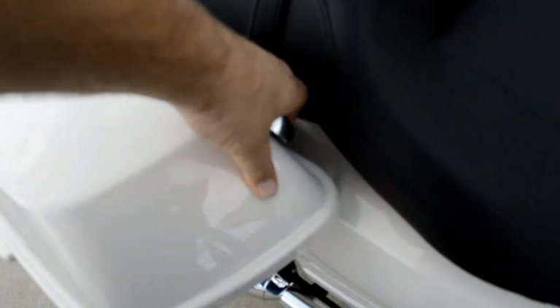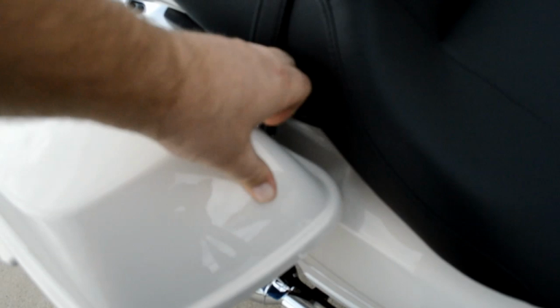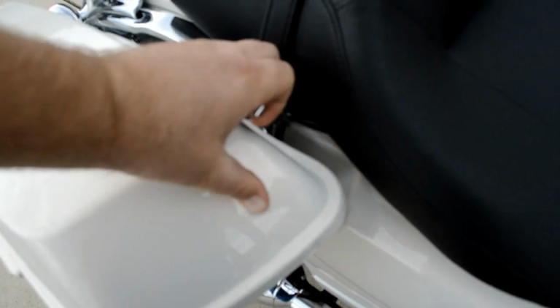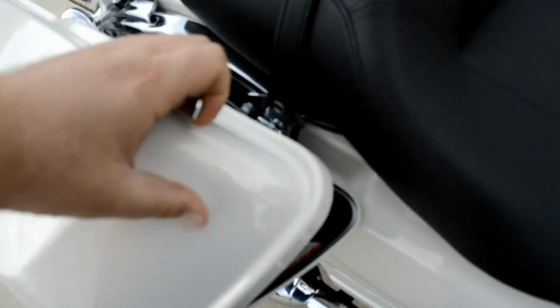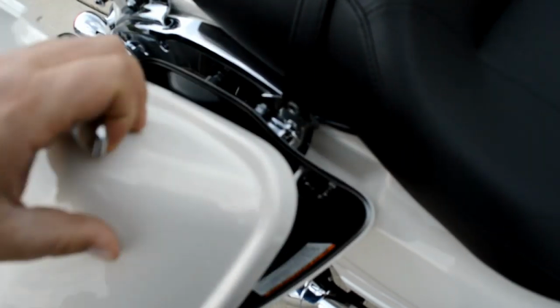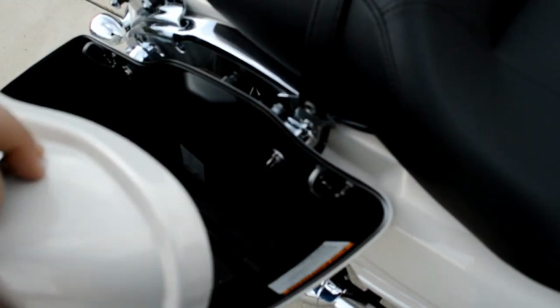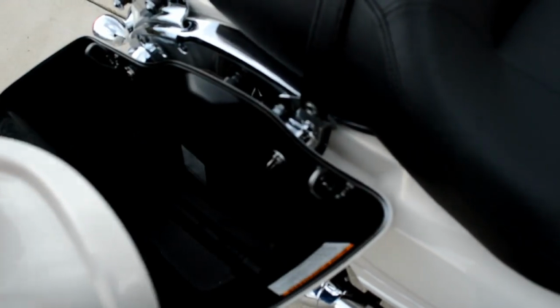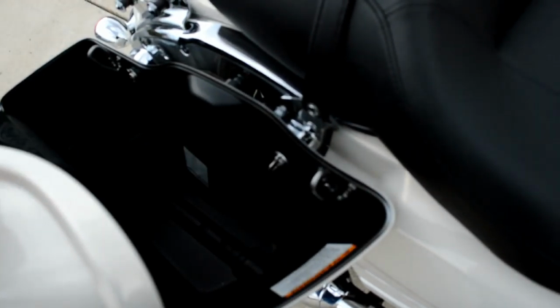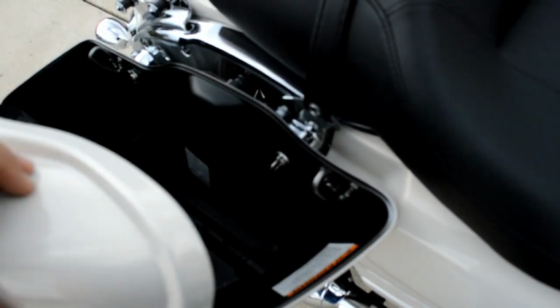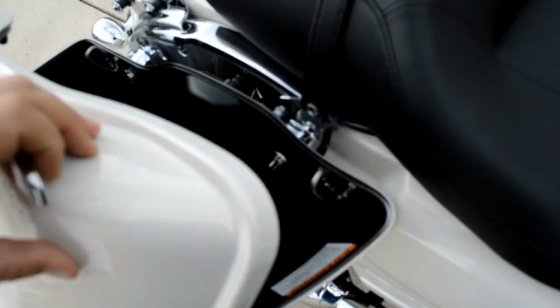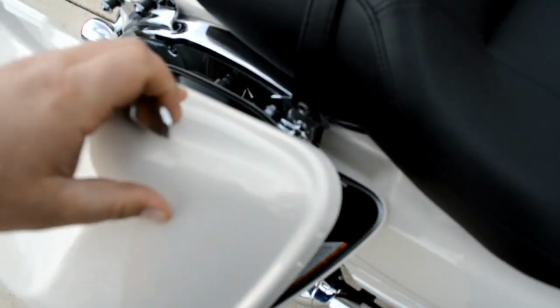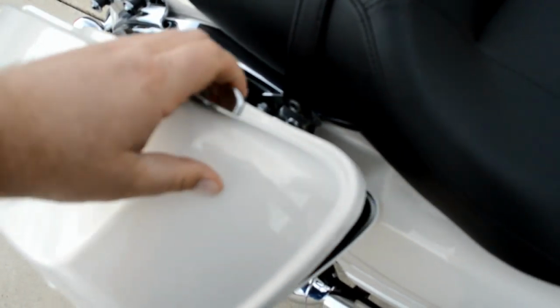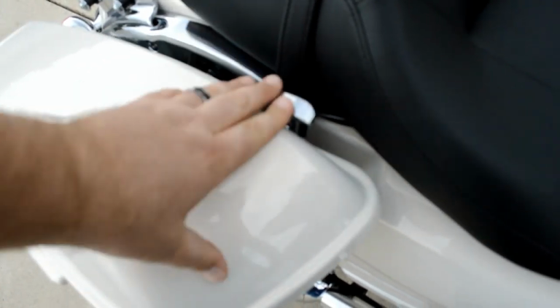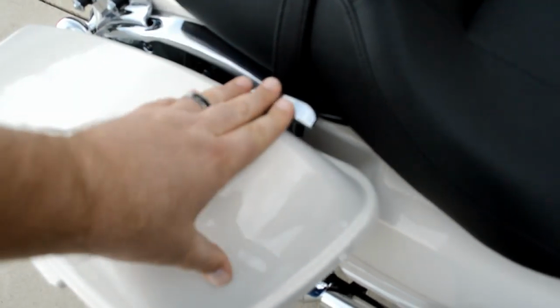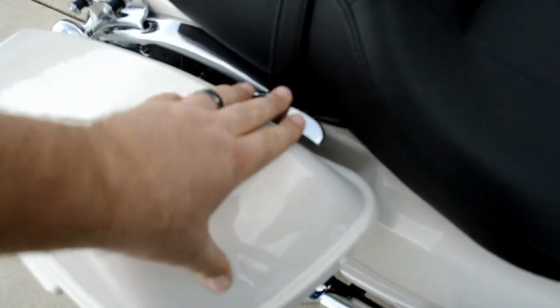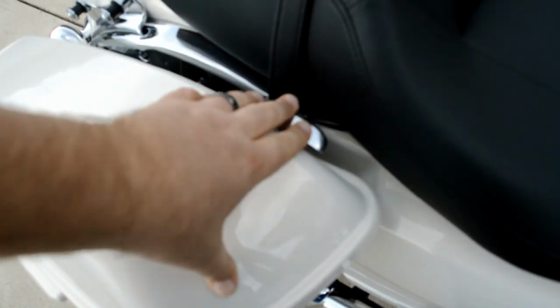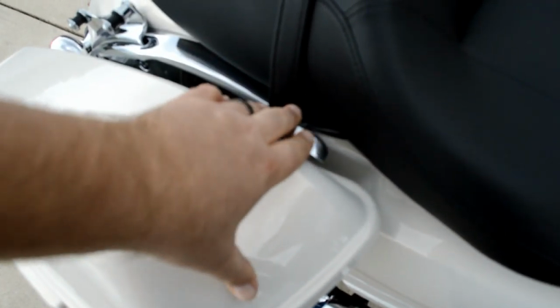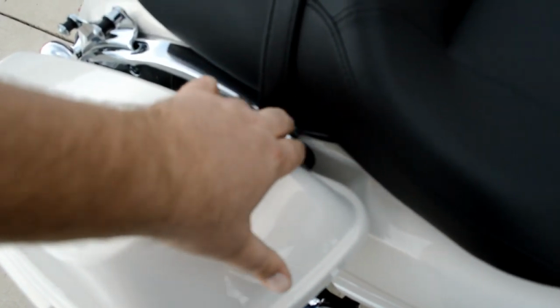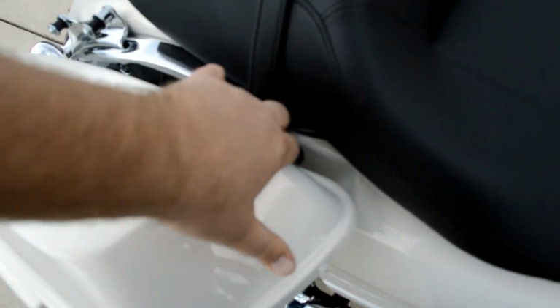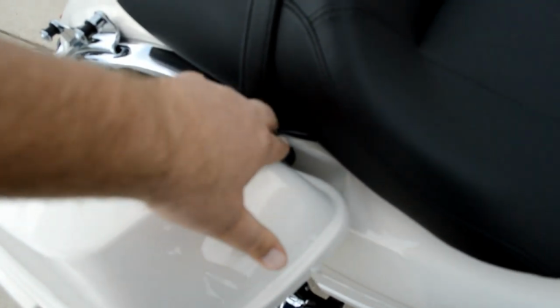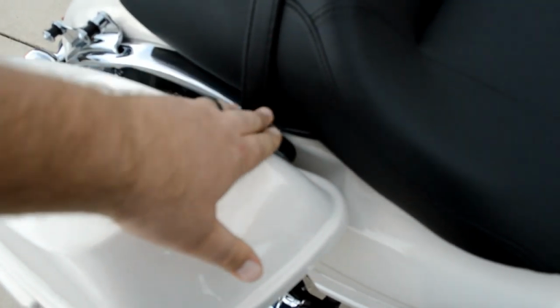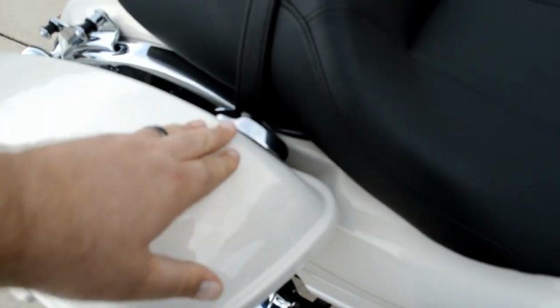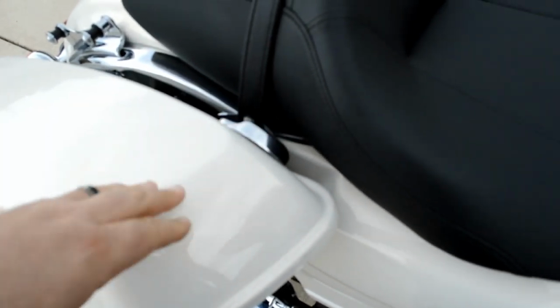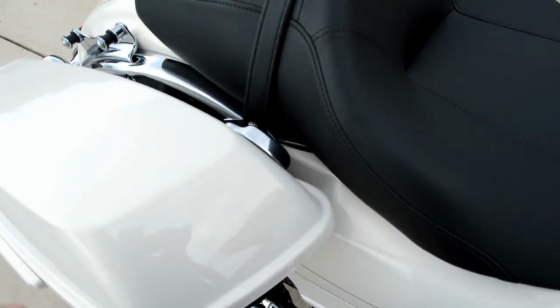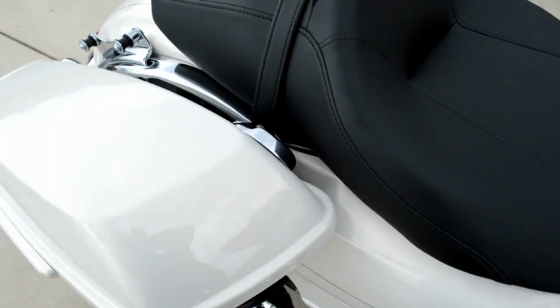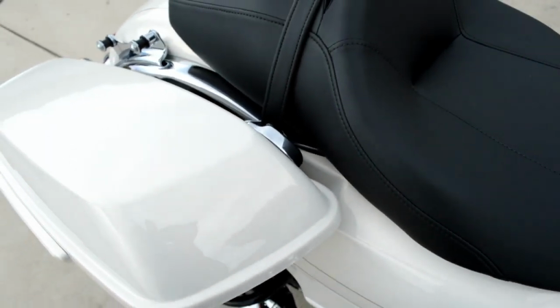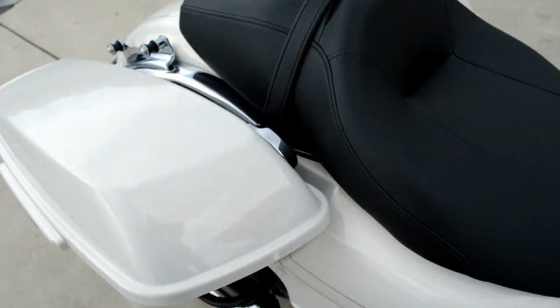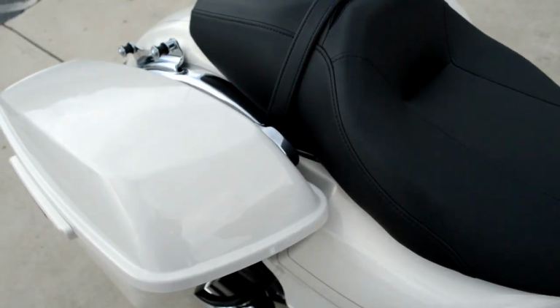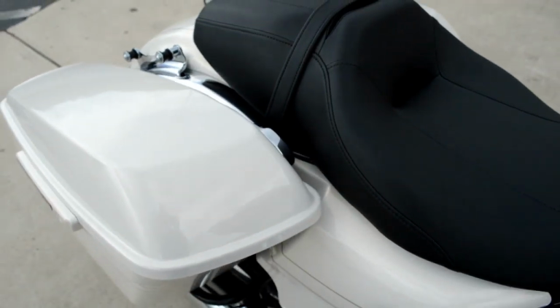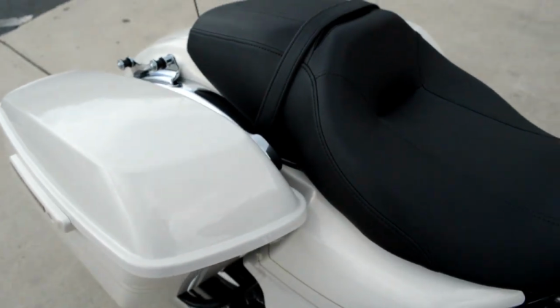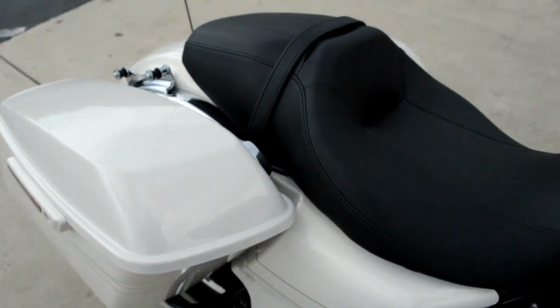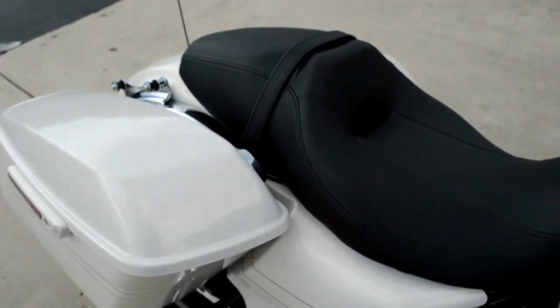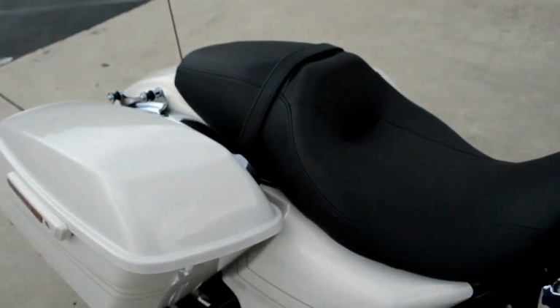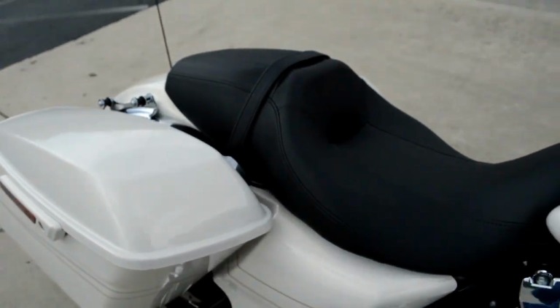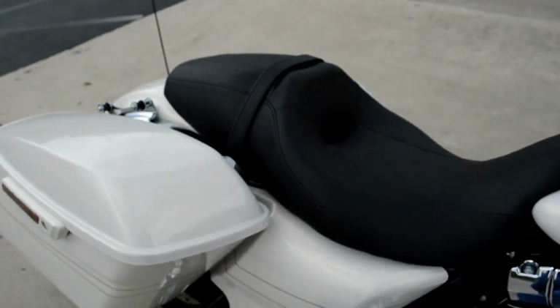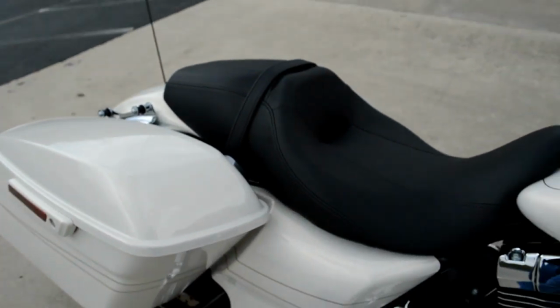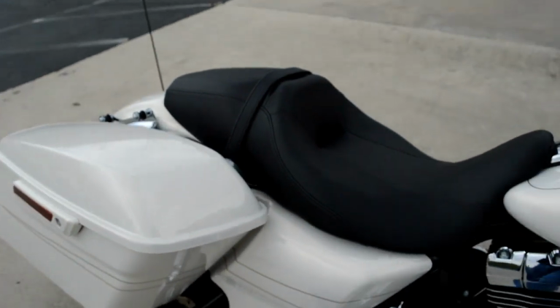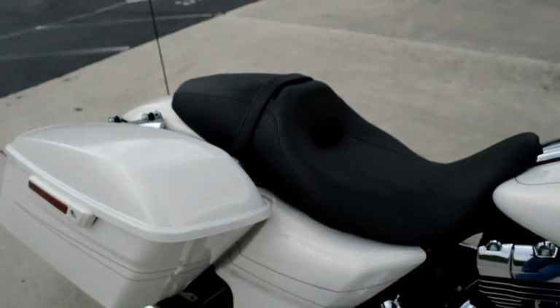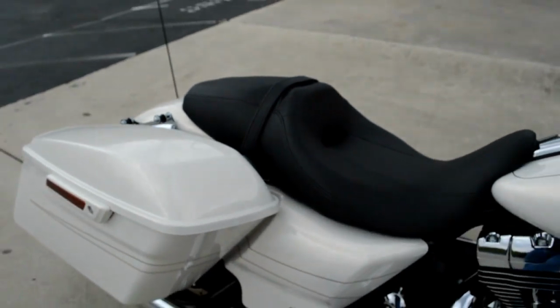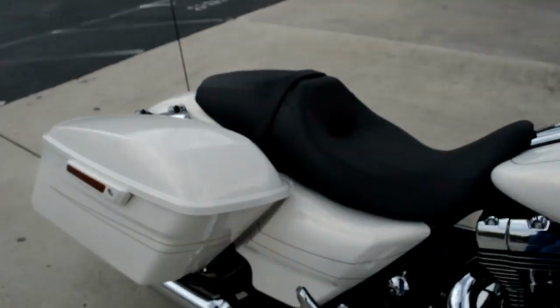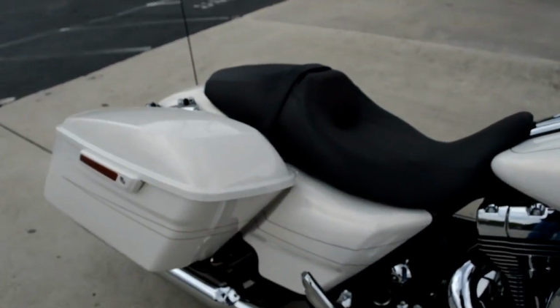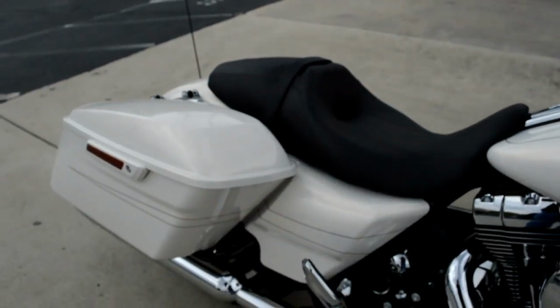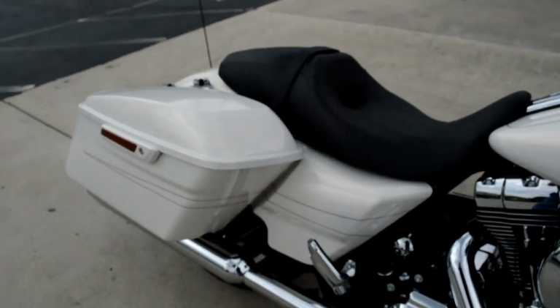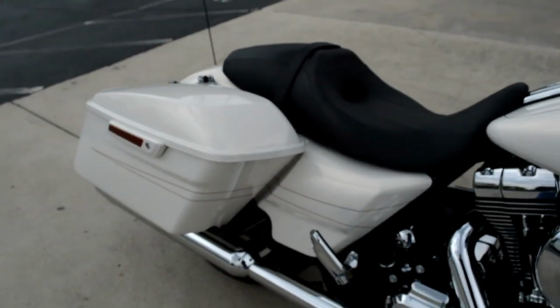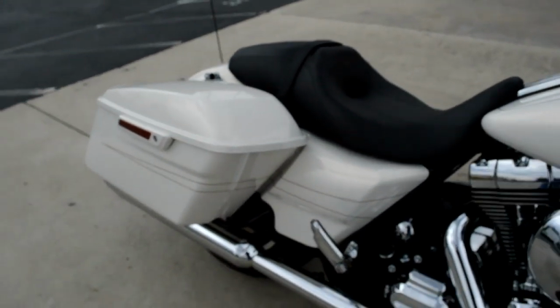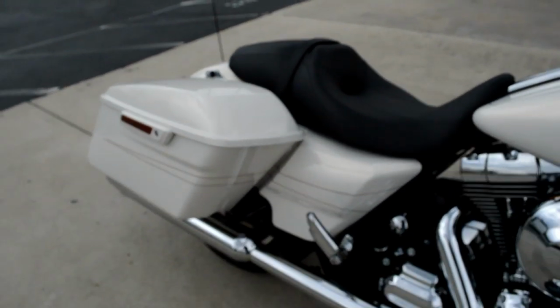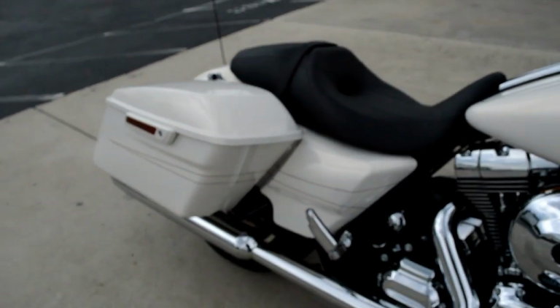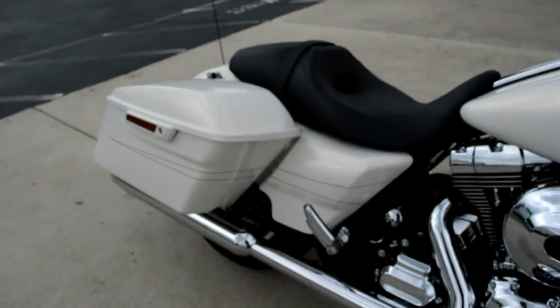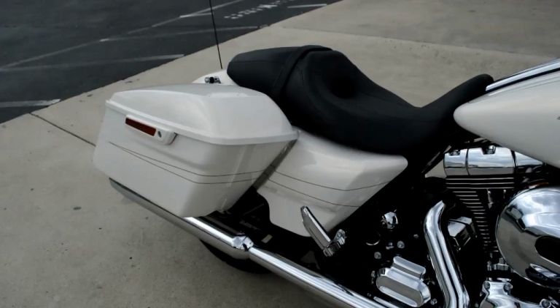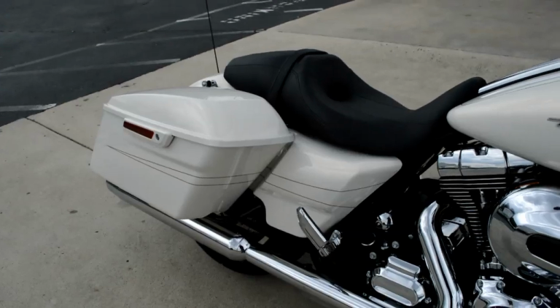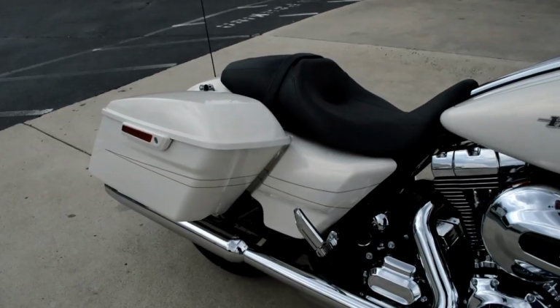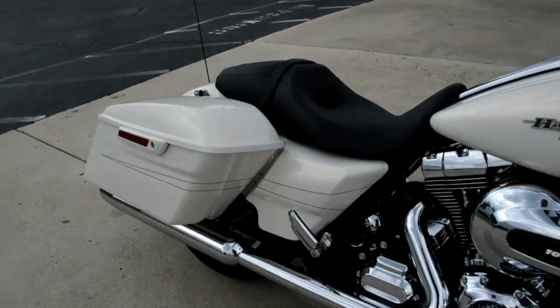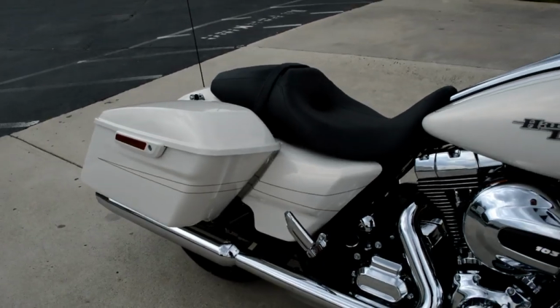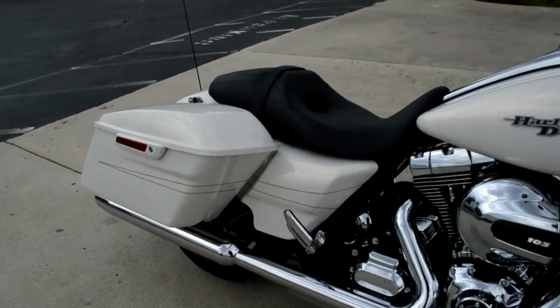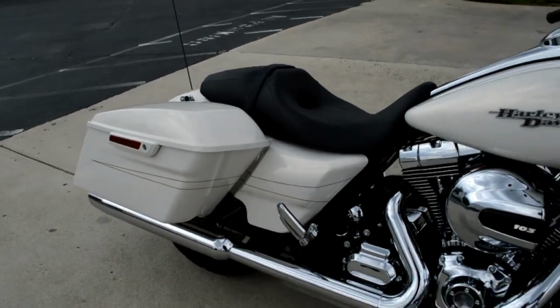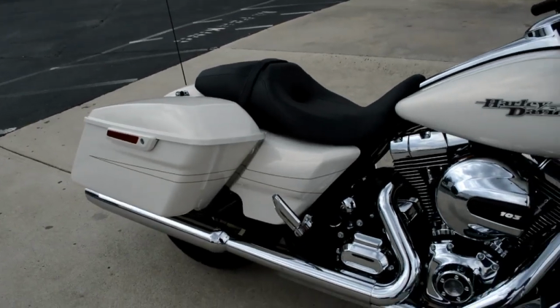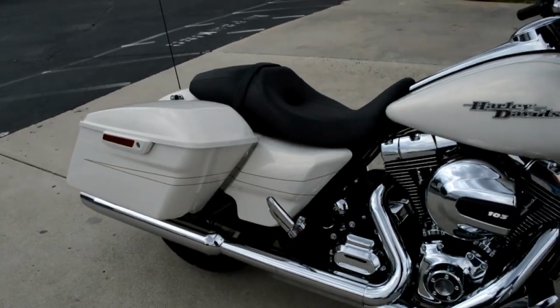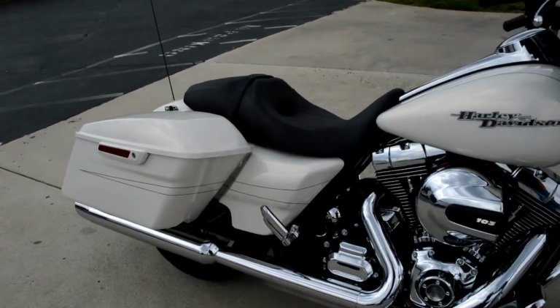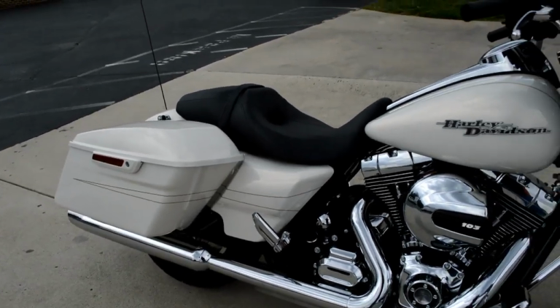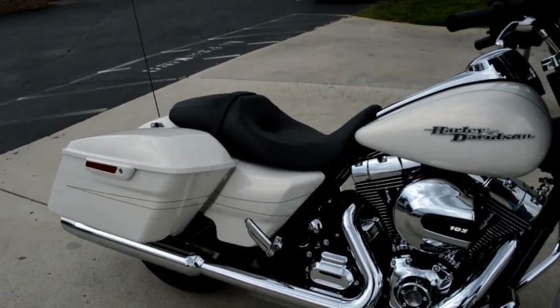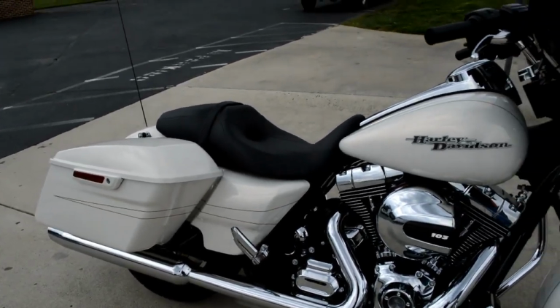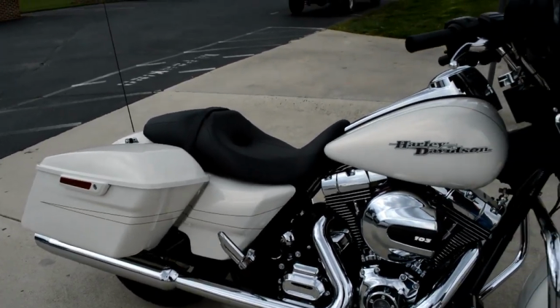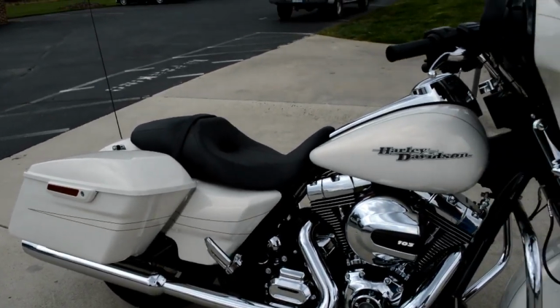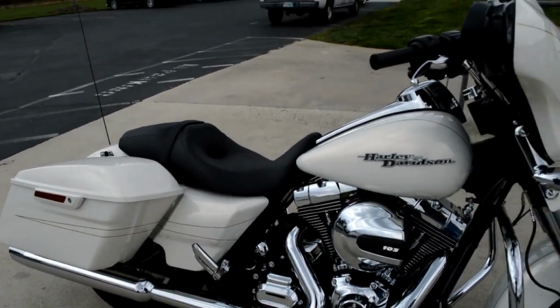Check this out — one-touch open and closed lids. And the Street Glide Special features the pin striping throughout.